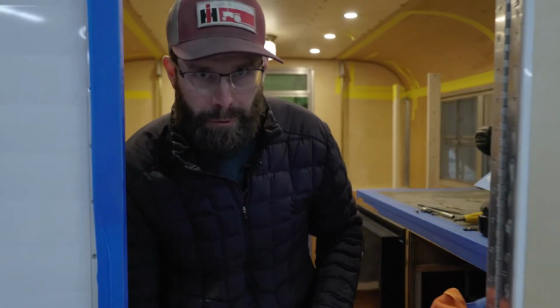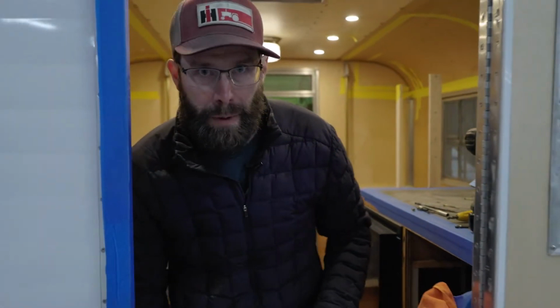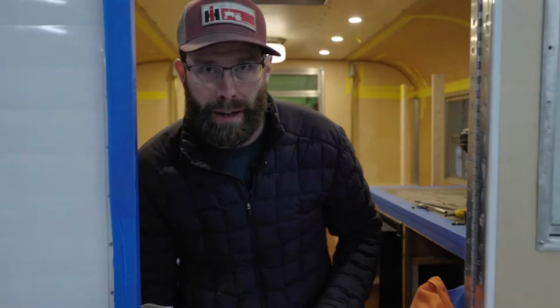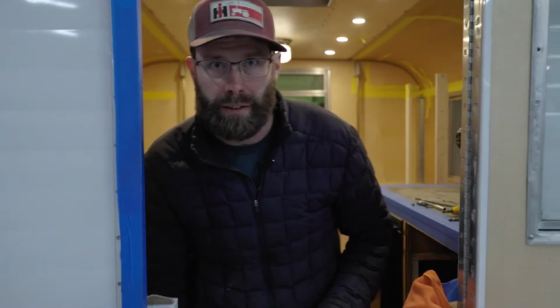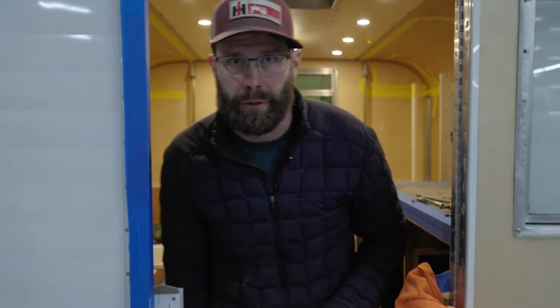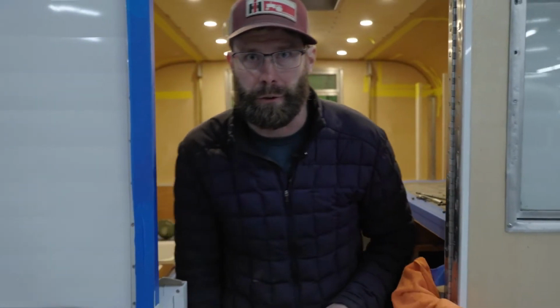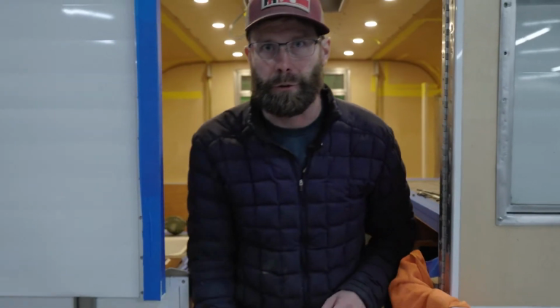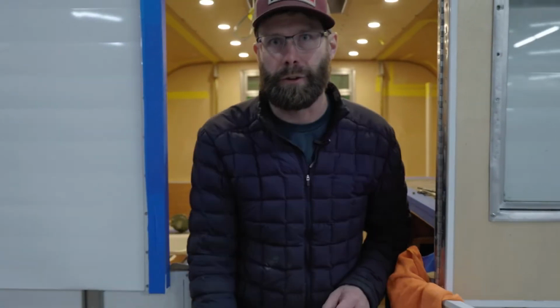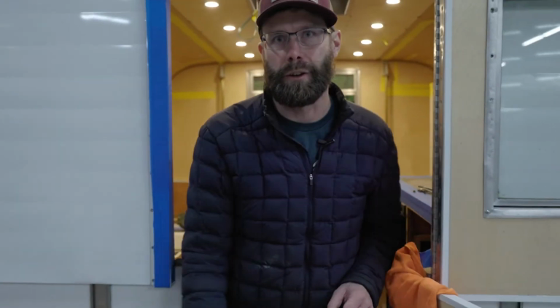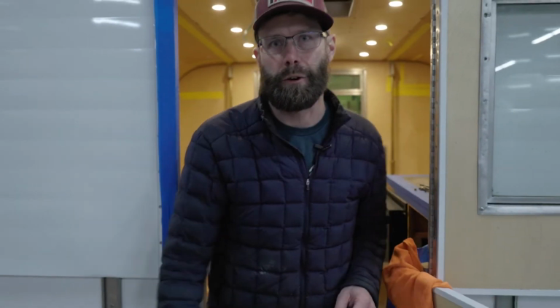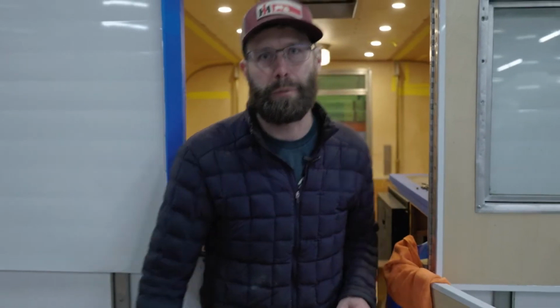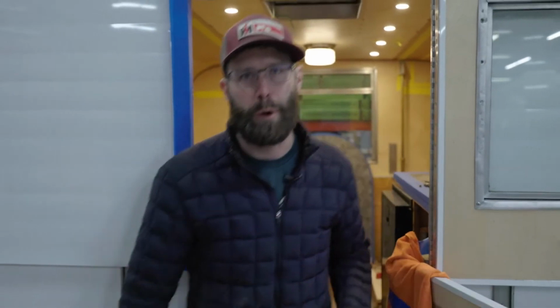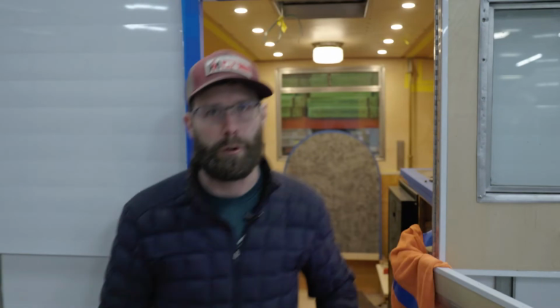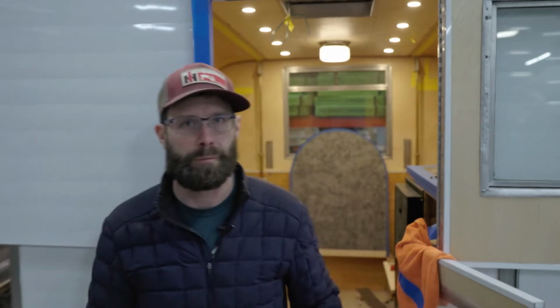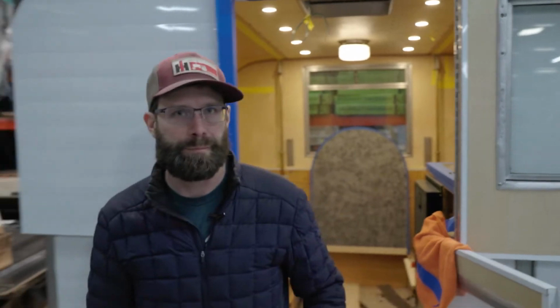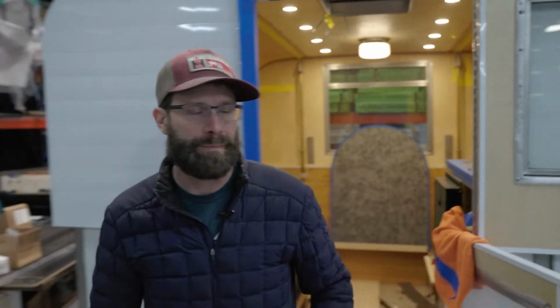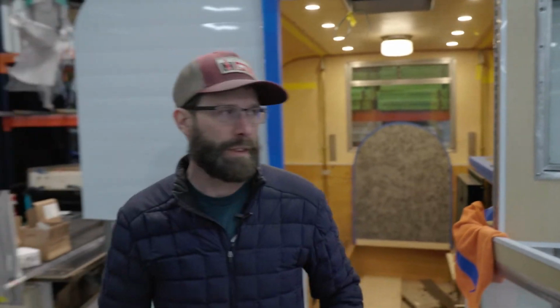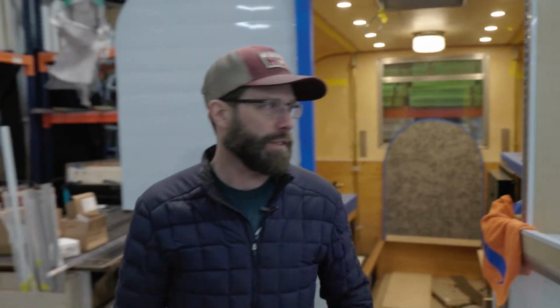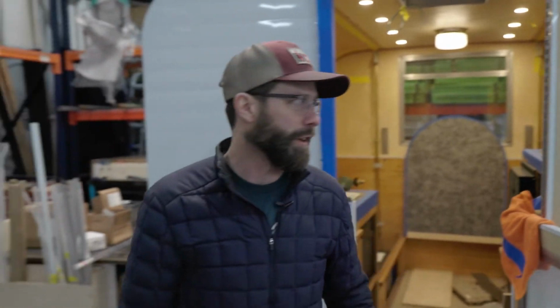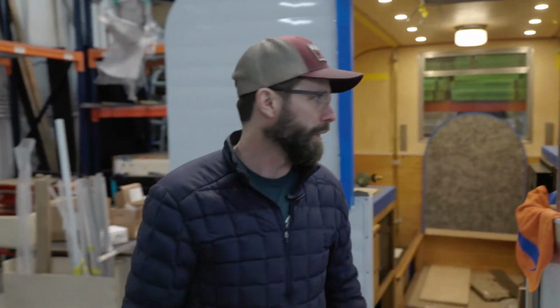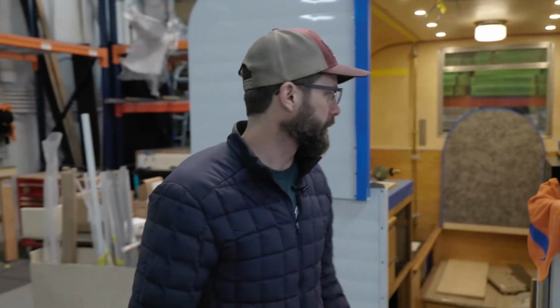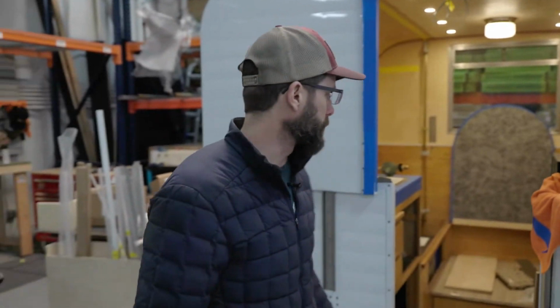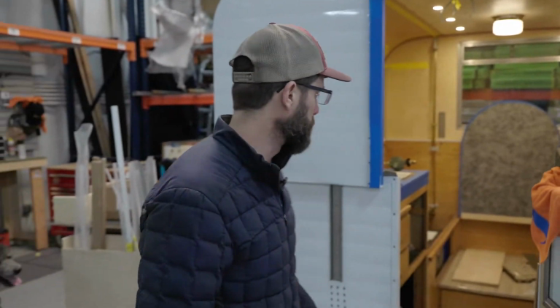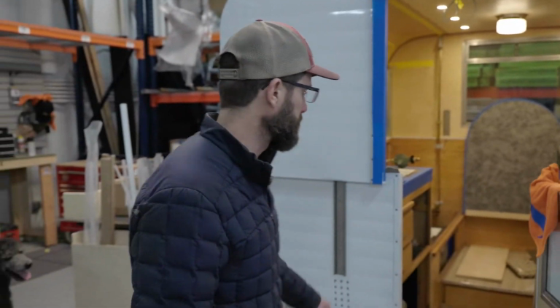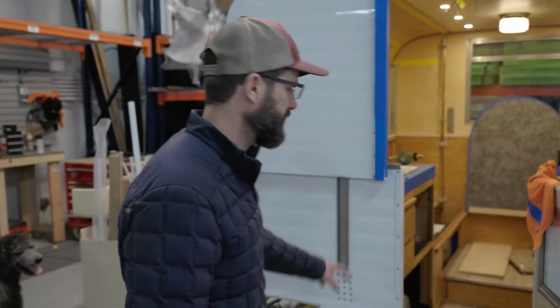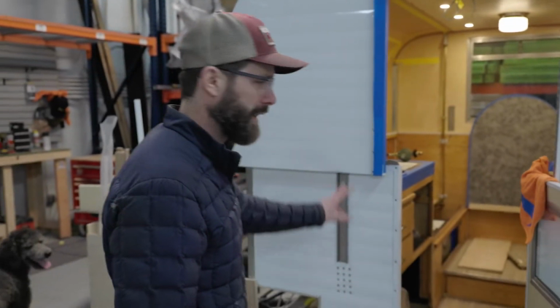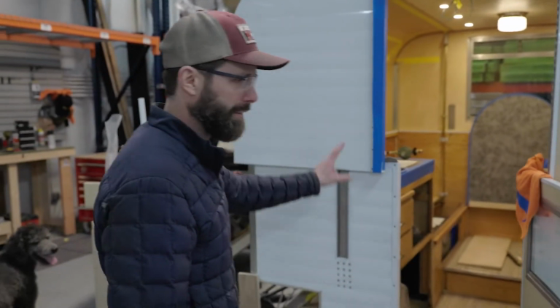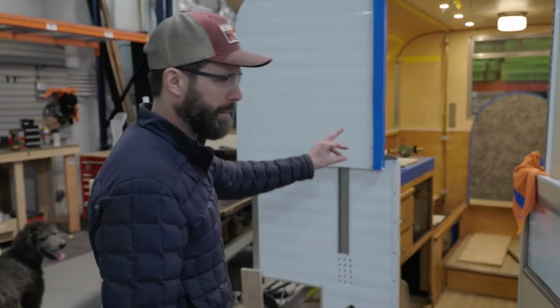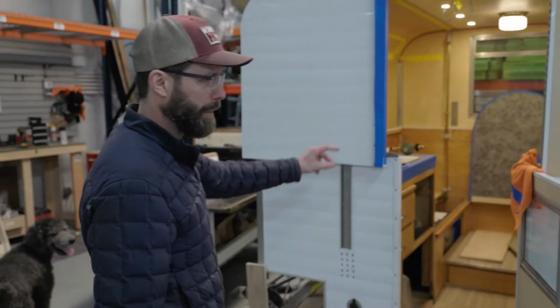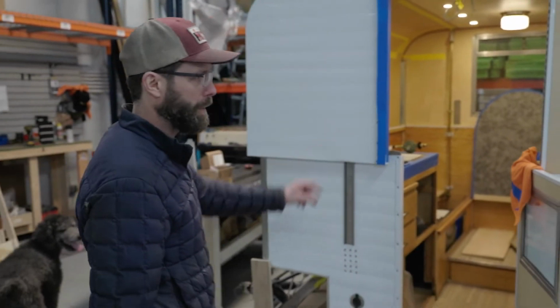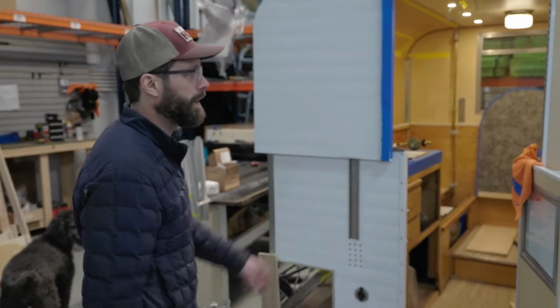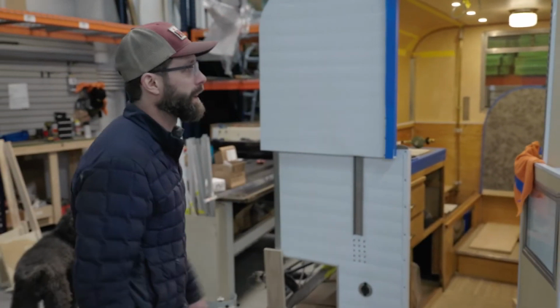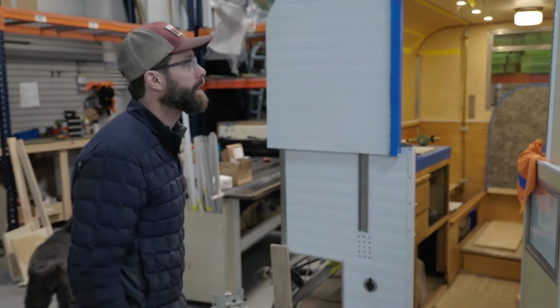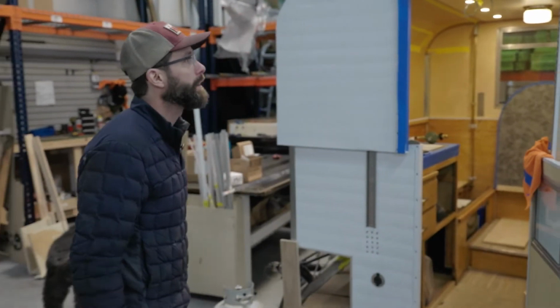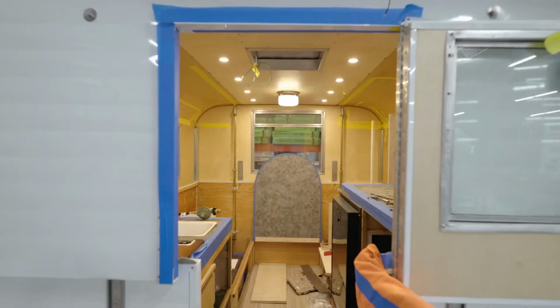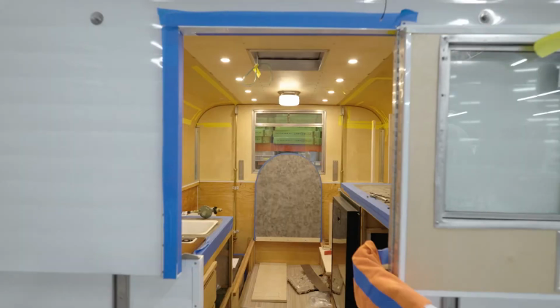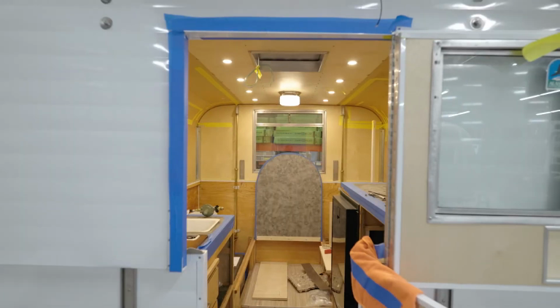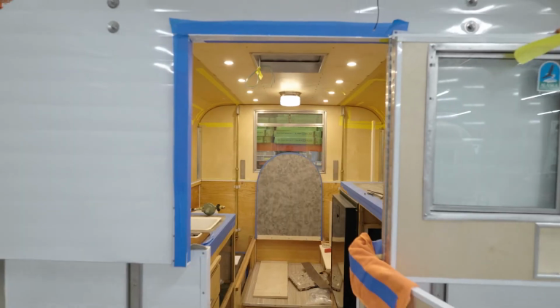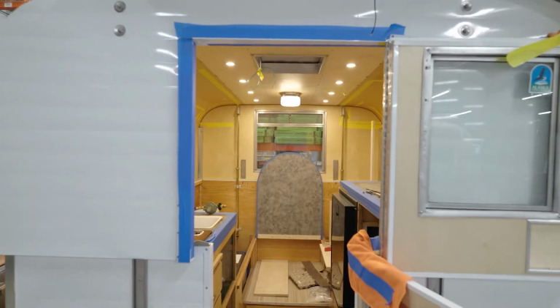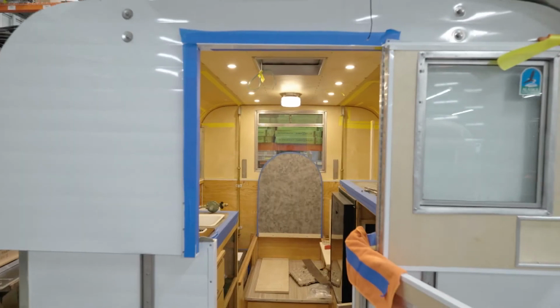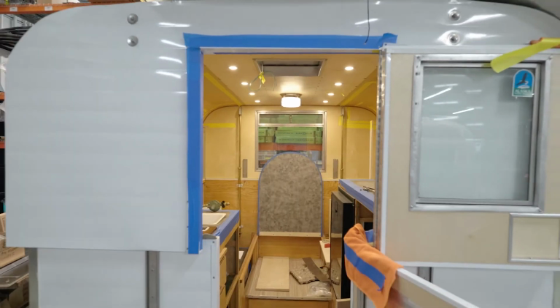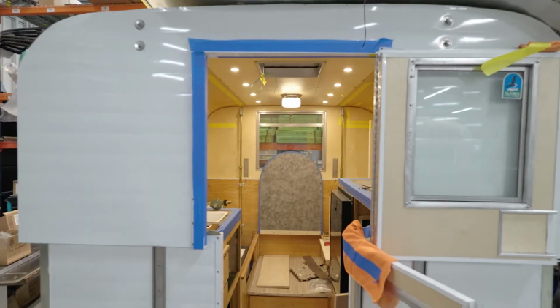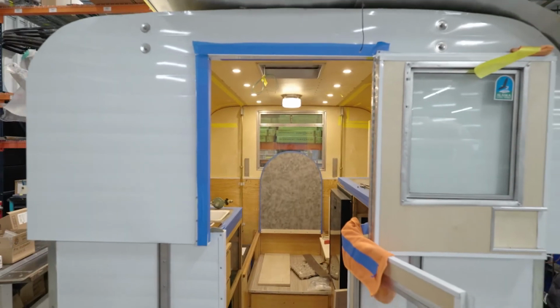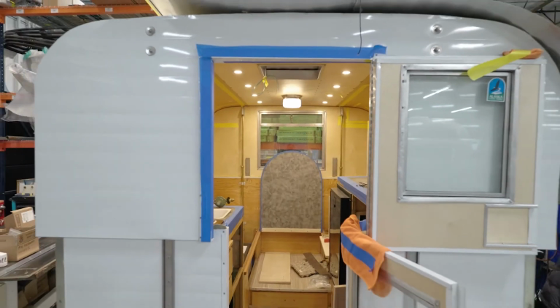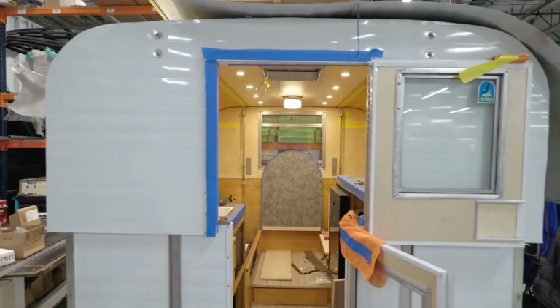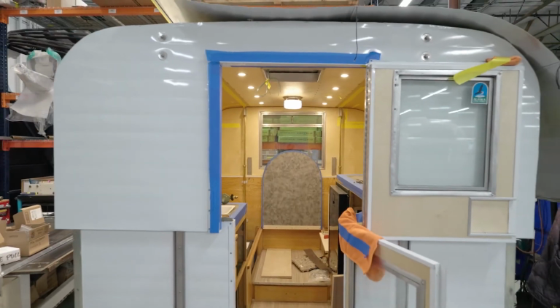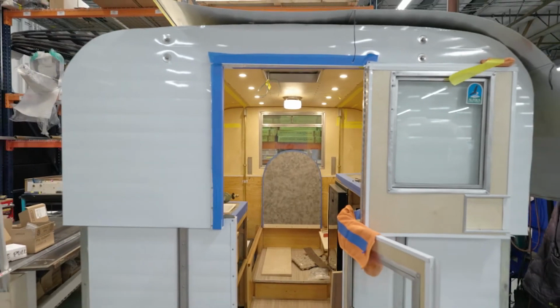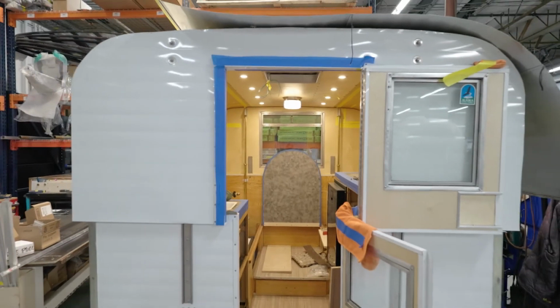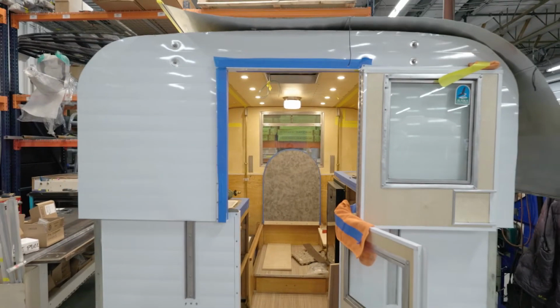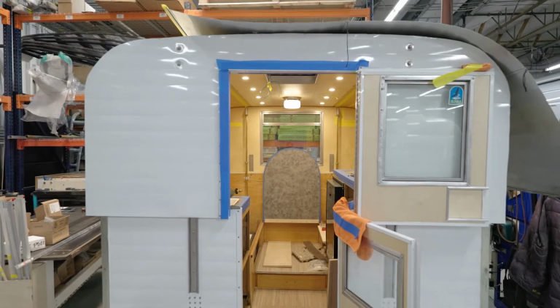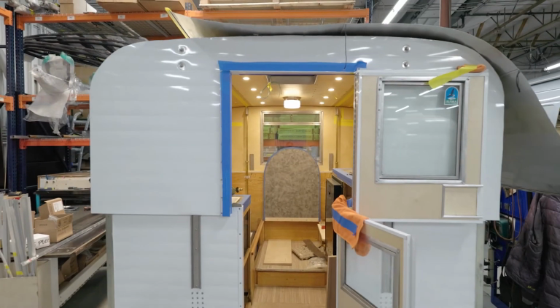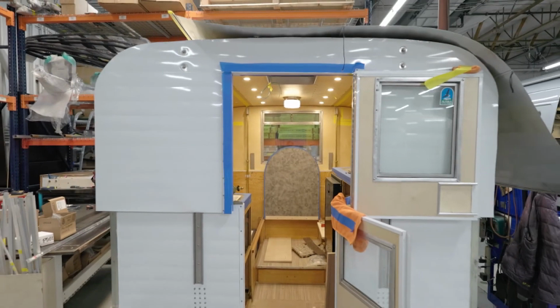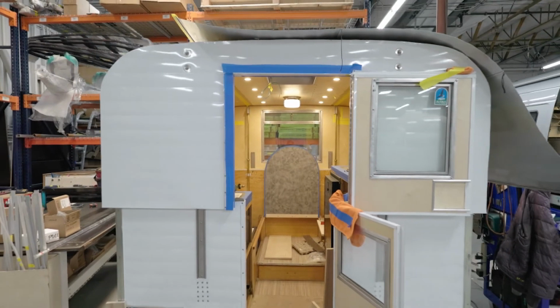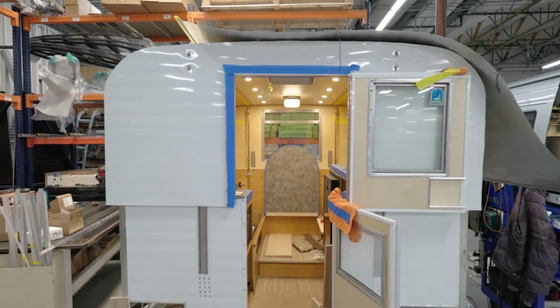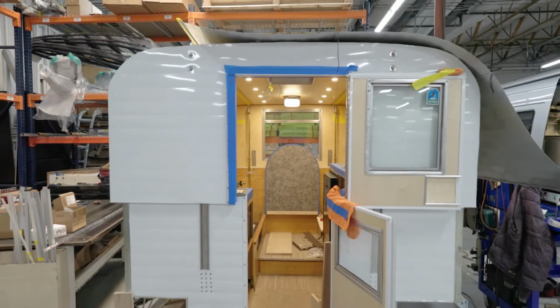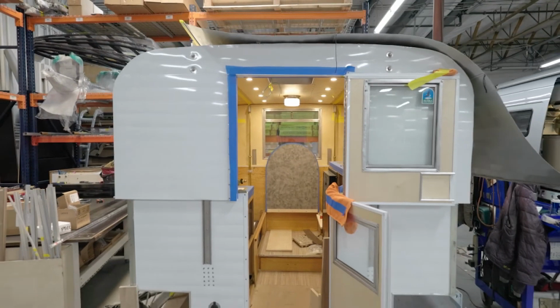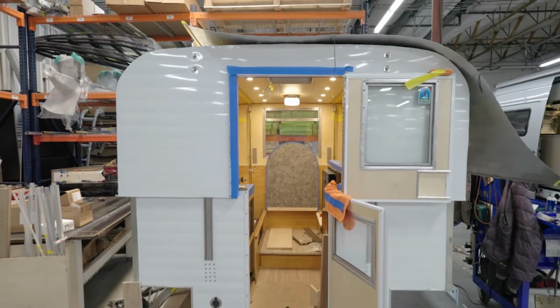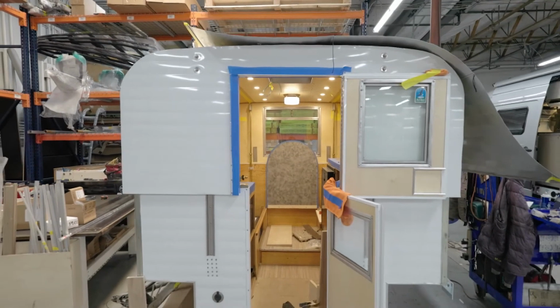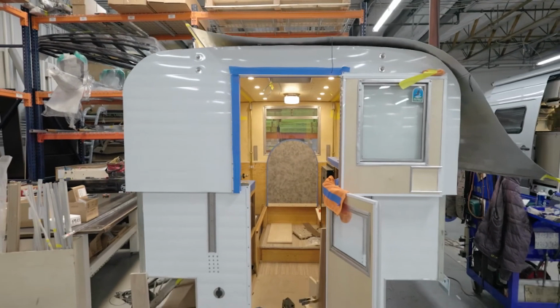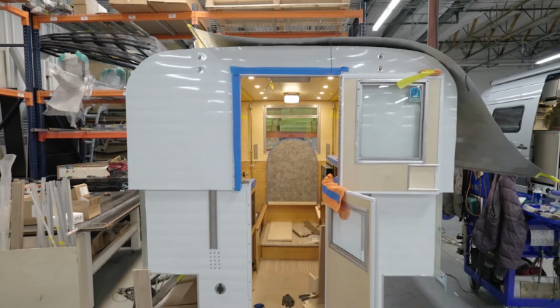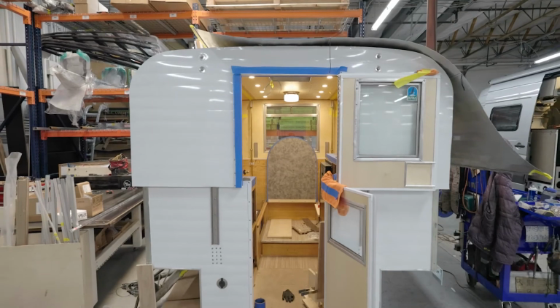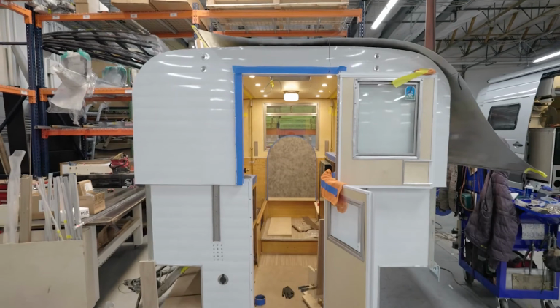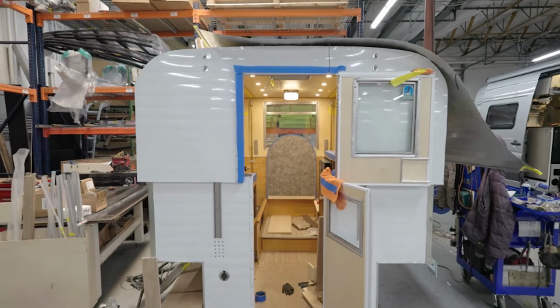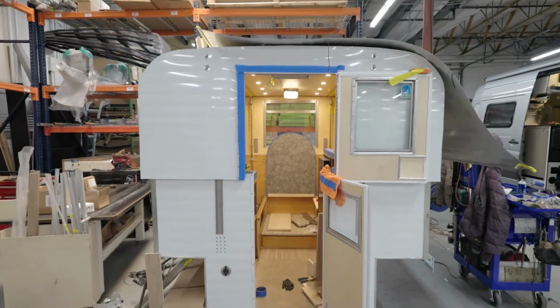It's going back to the north pole, so some cool stuff I'm doing to optimize it for cold weather life.